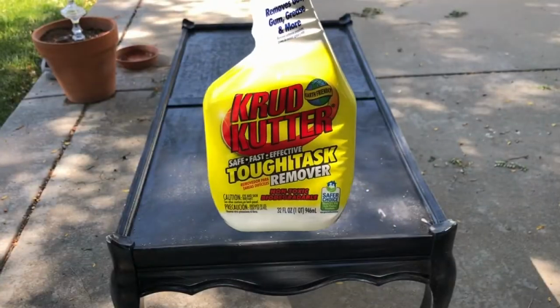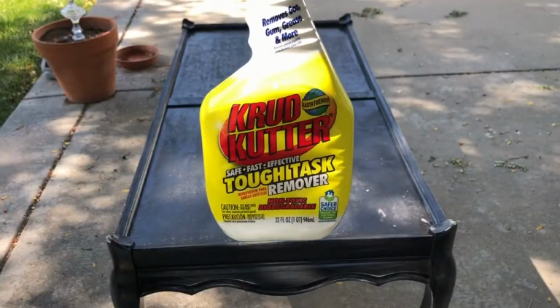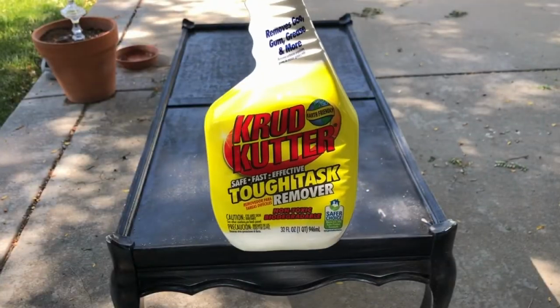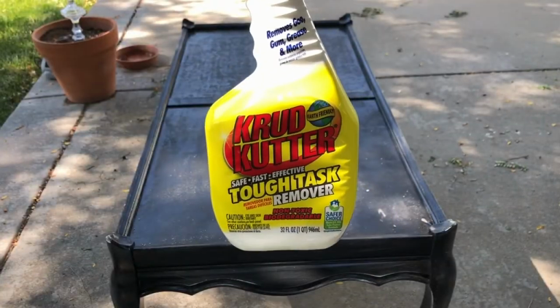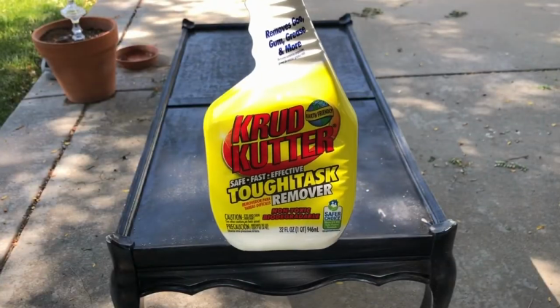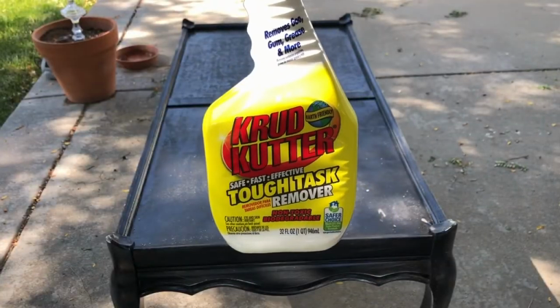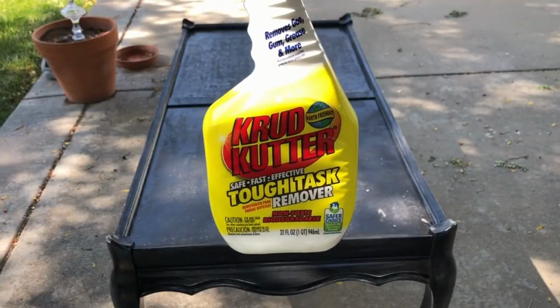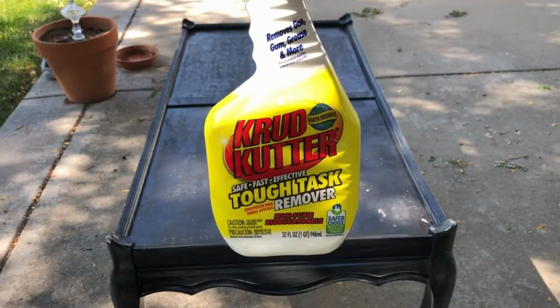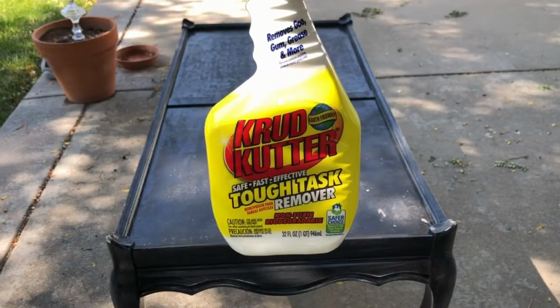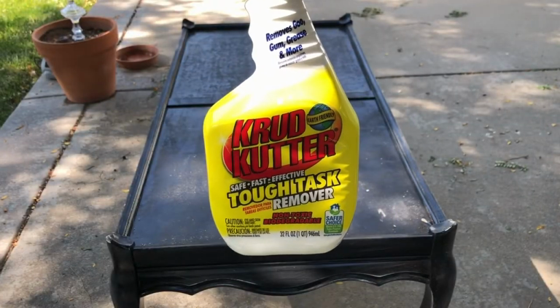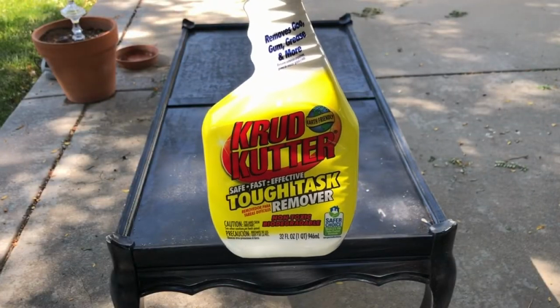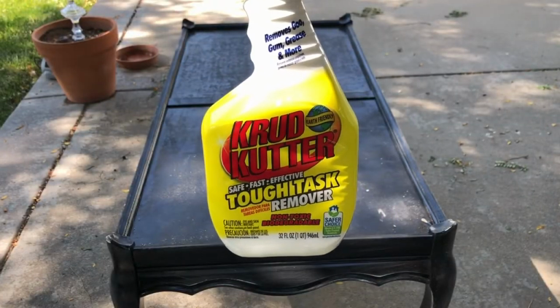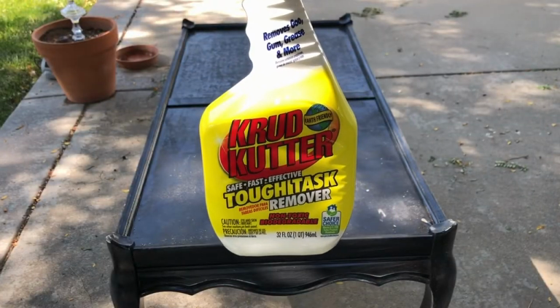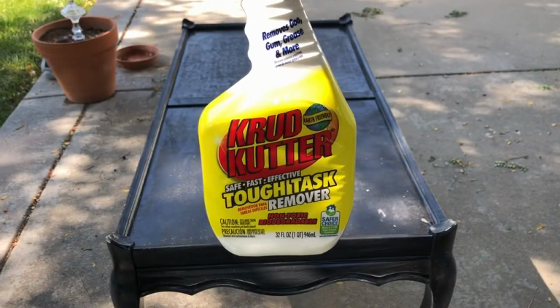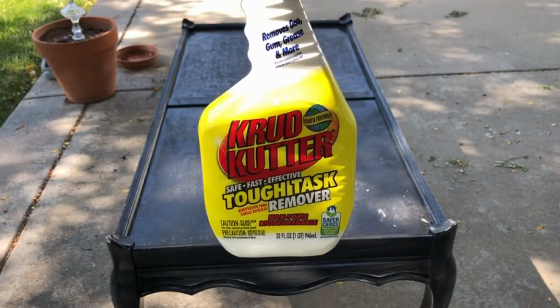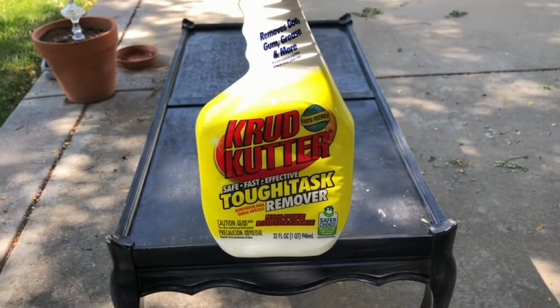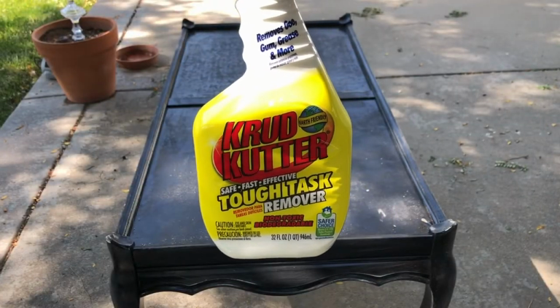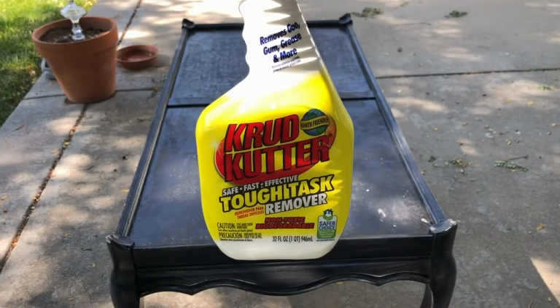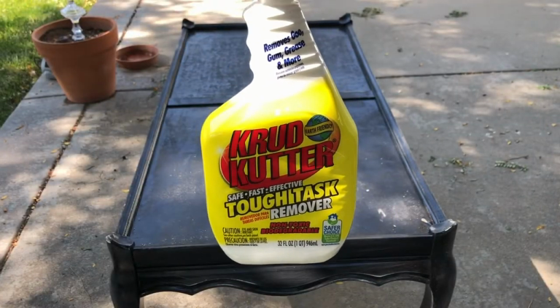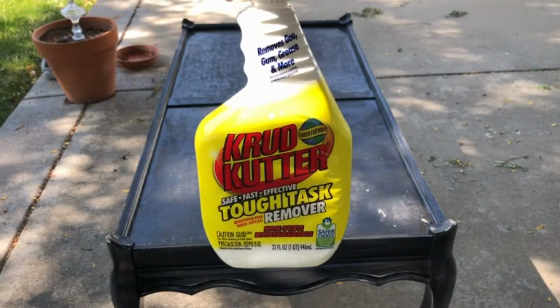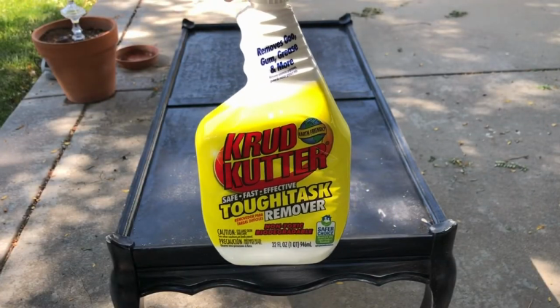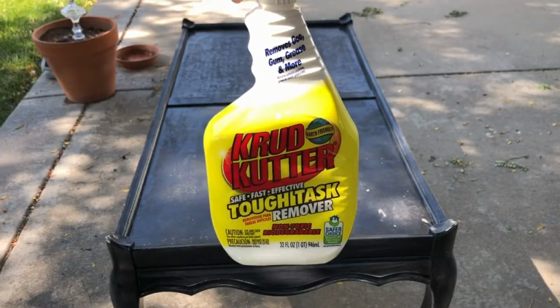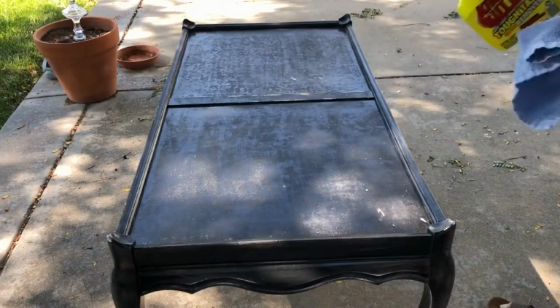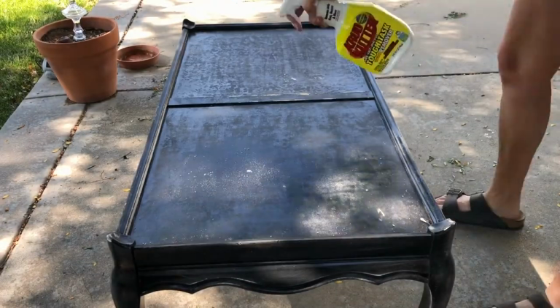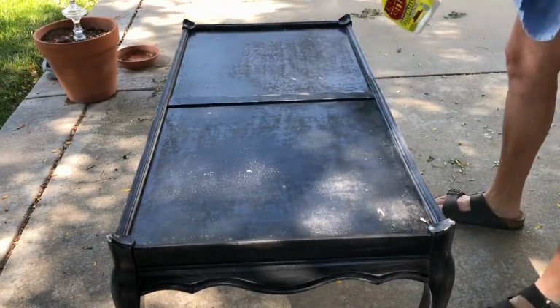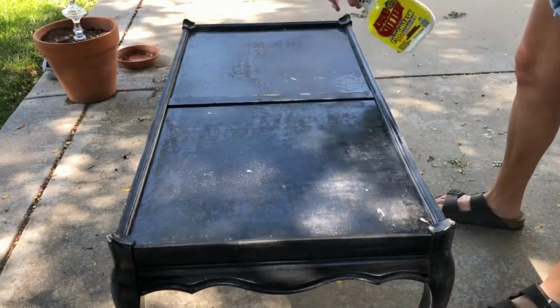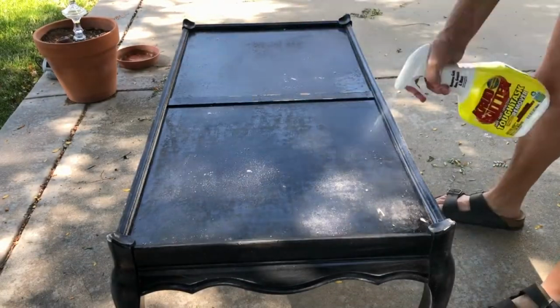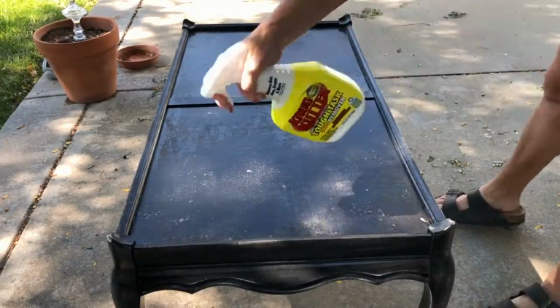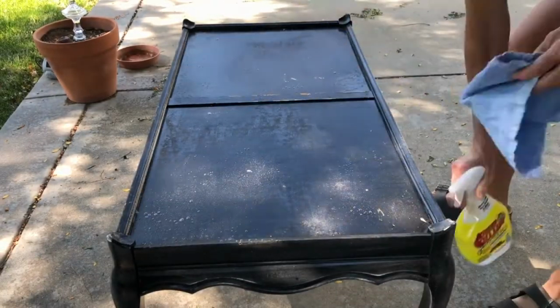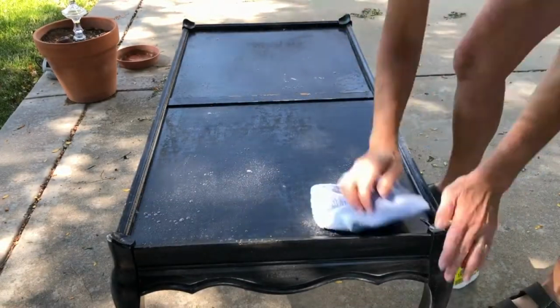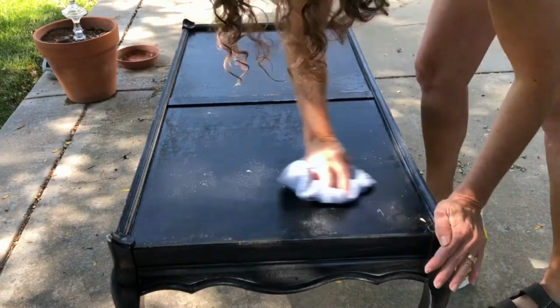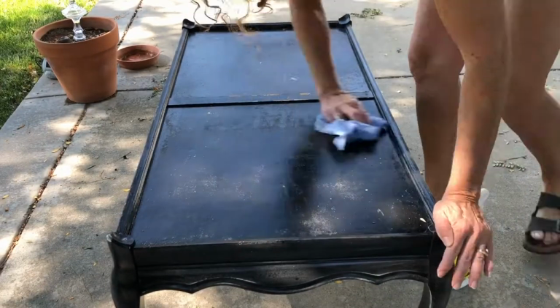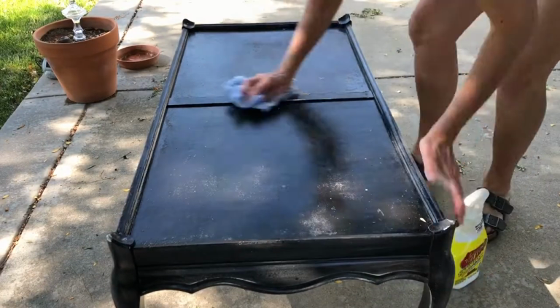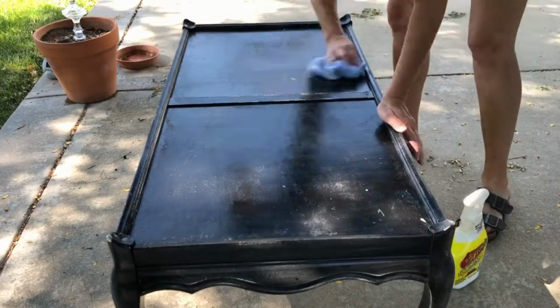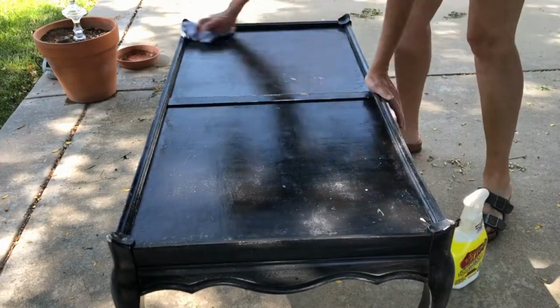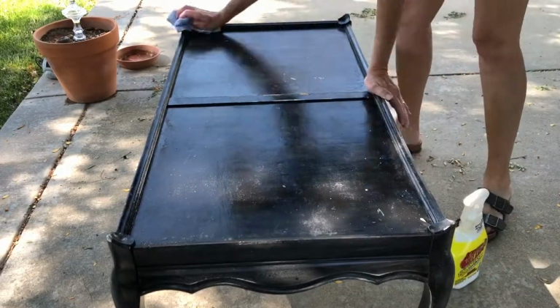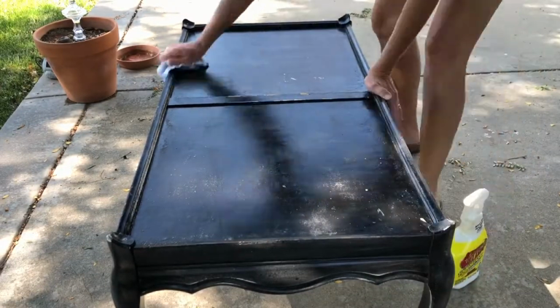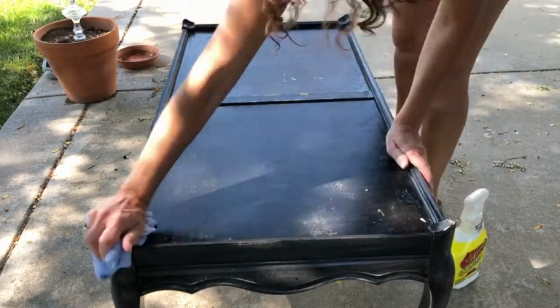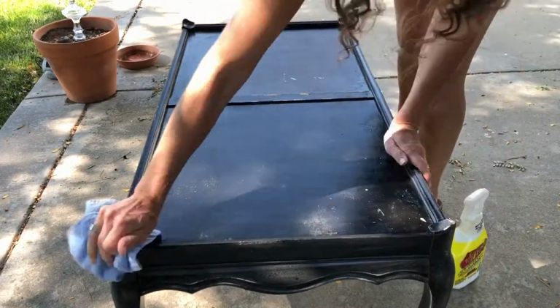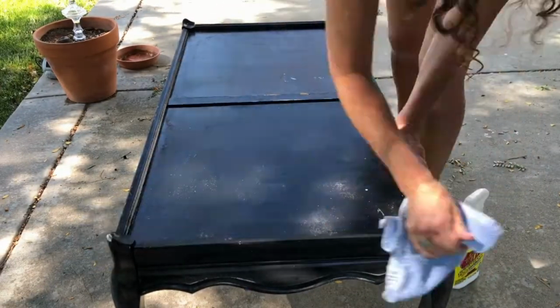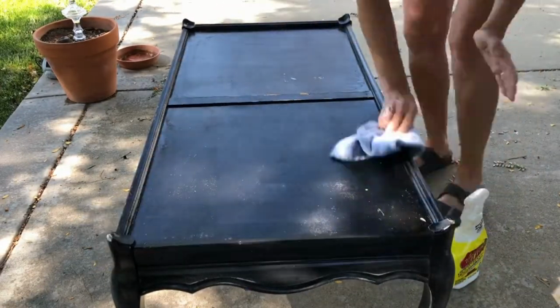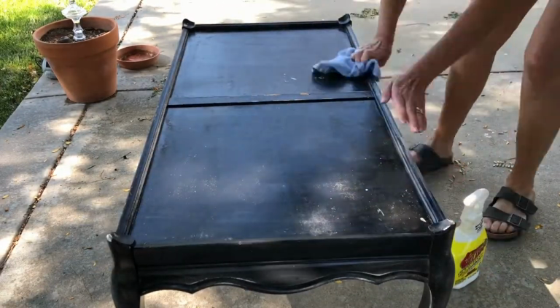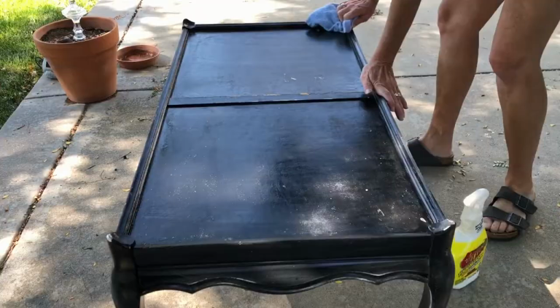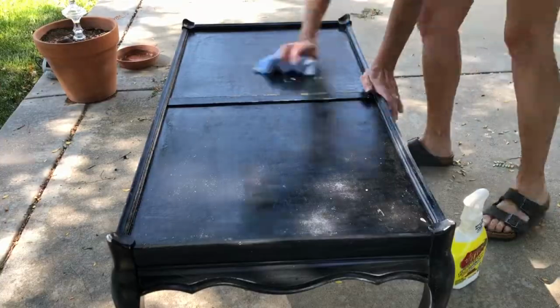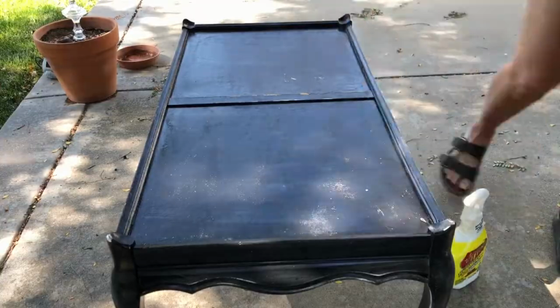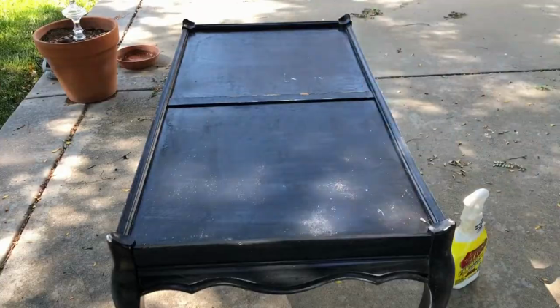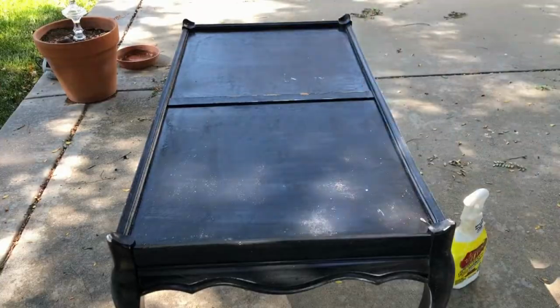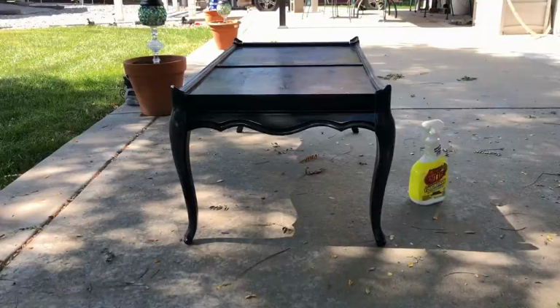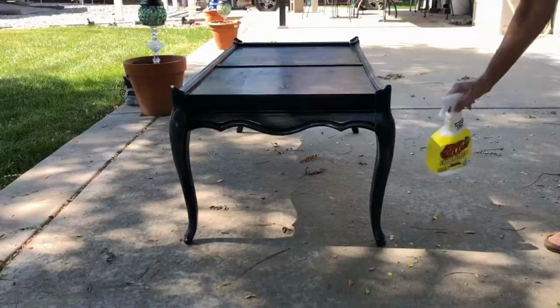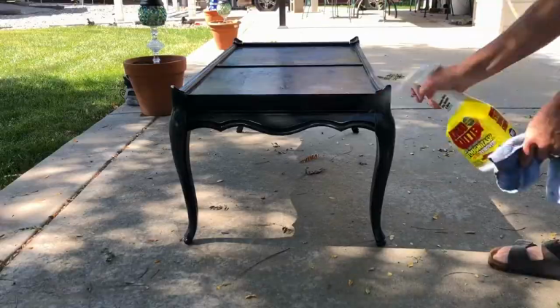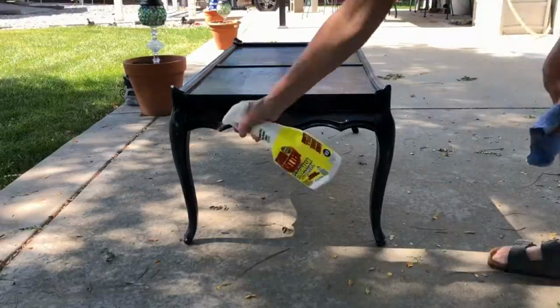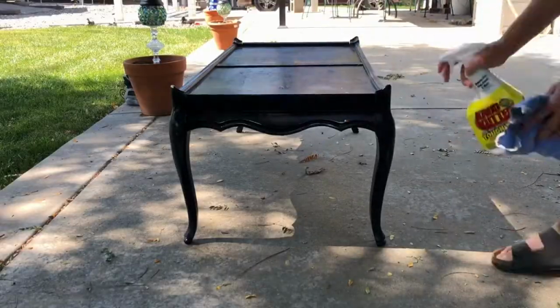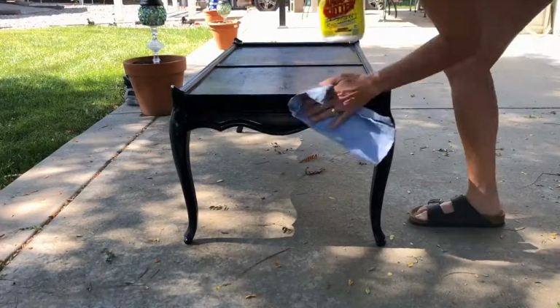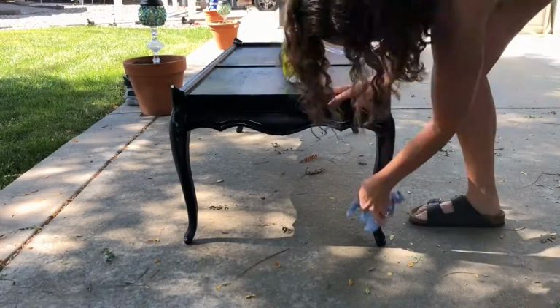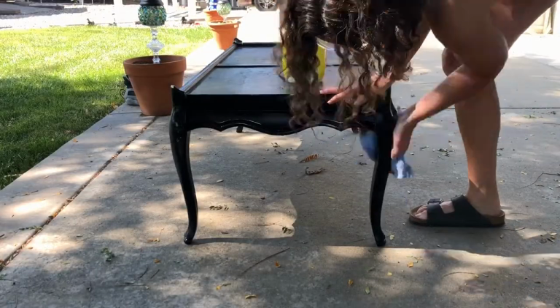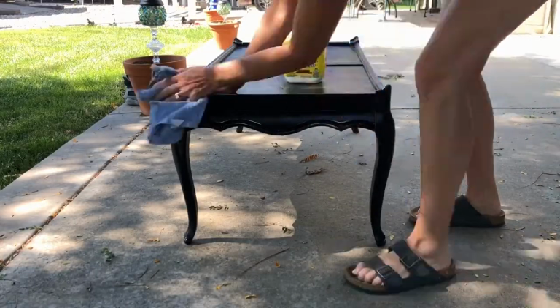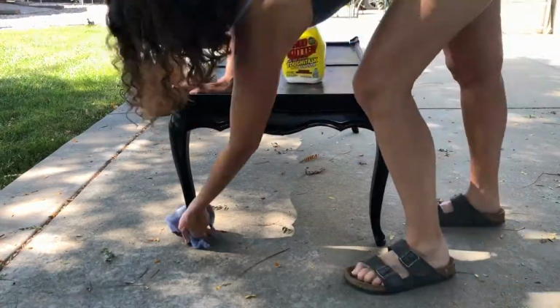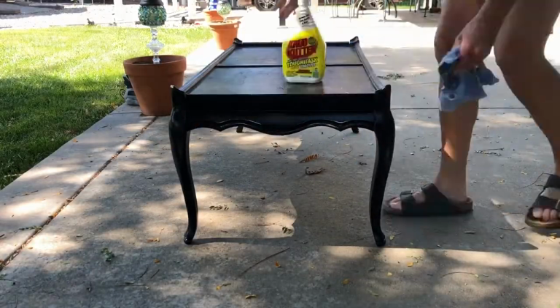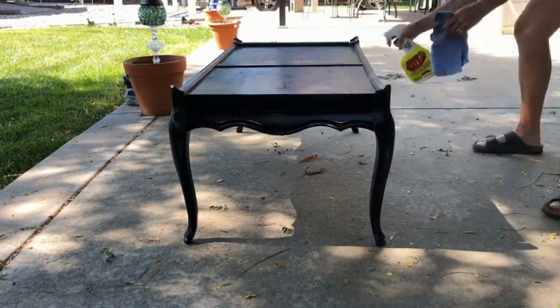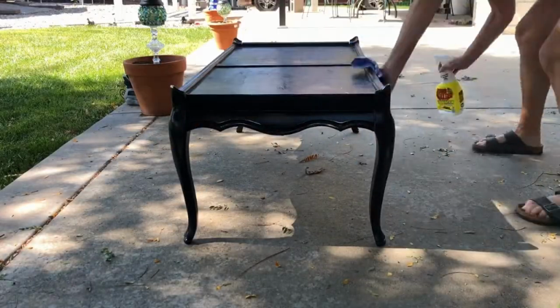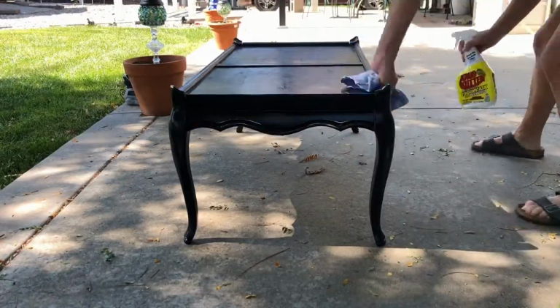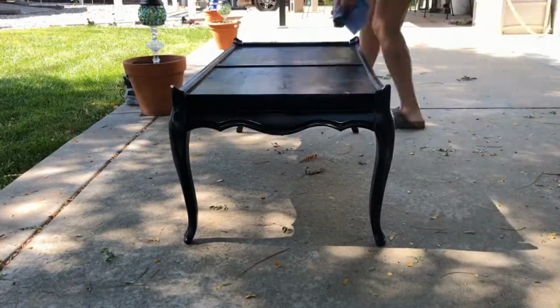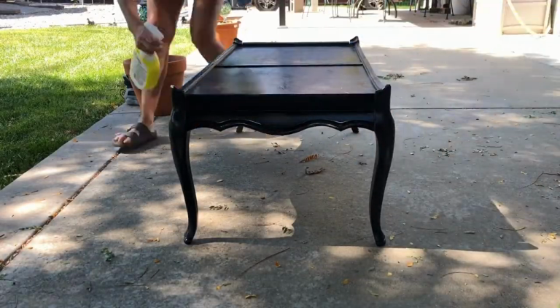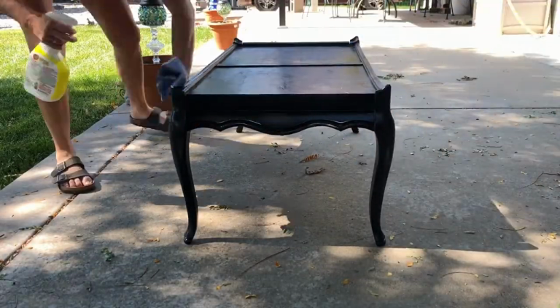After sanding the piece I then cleaned the entire thing with crud cutter. This would get it all ready for painting.